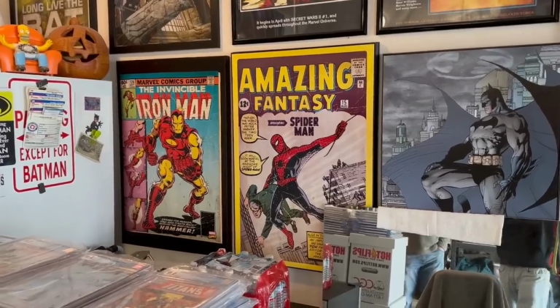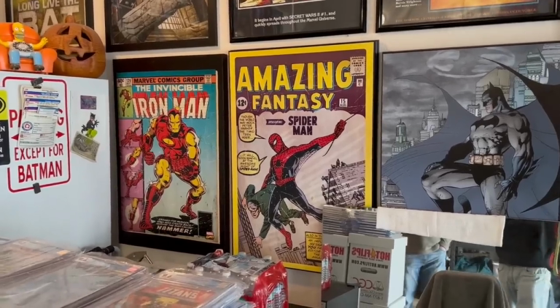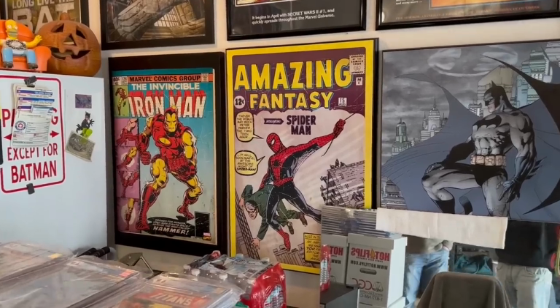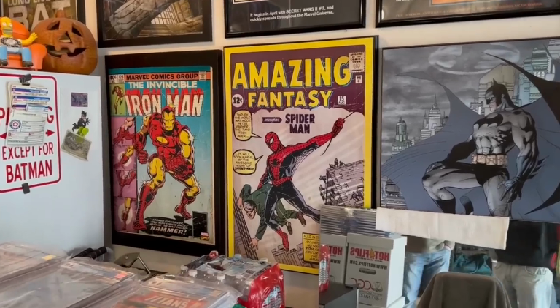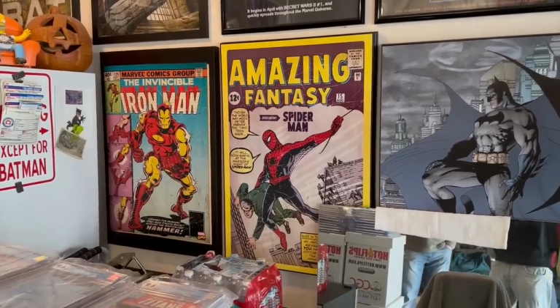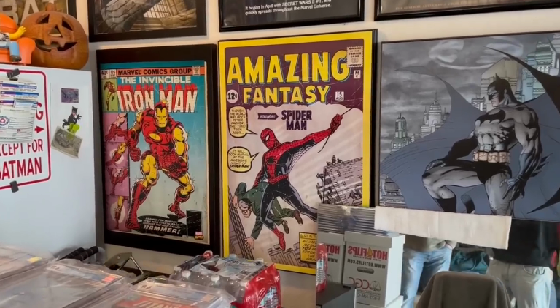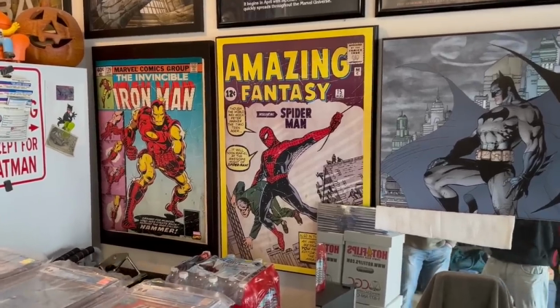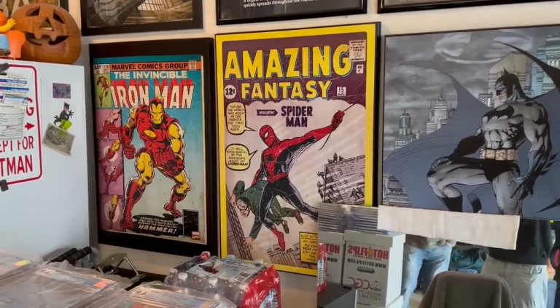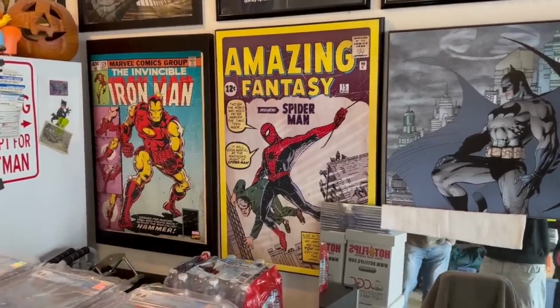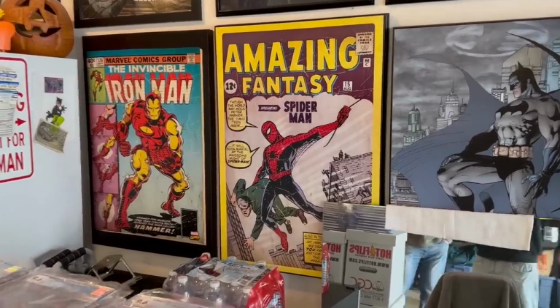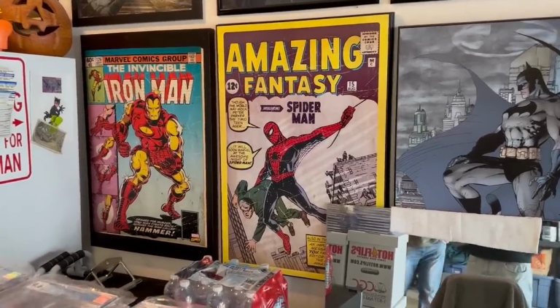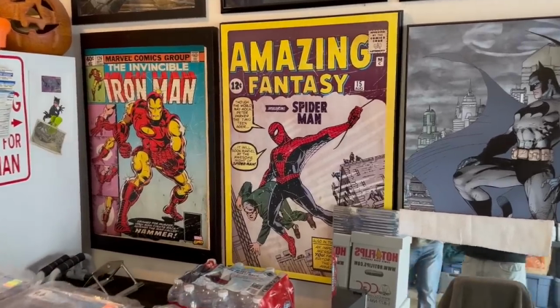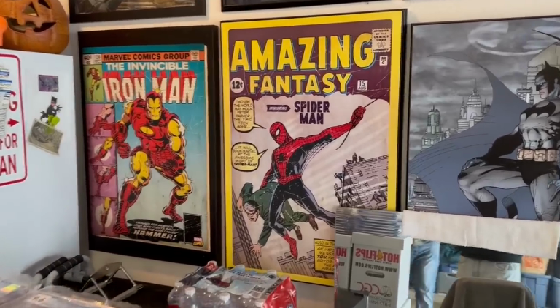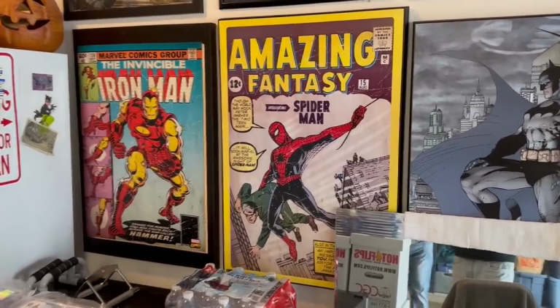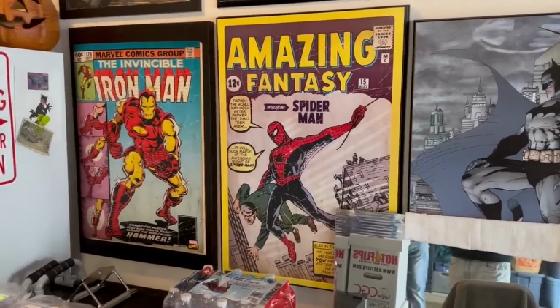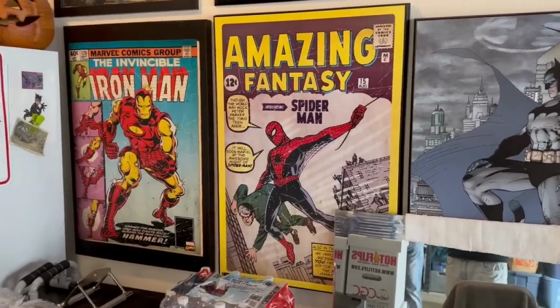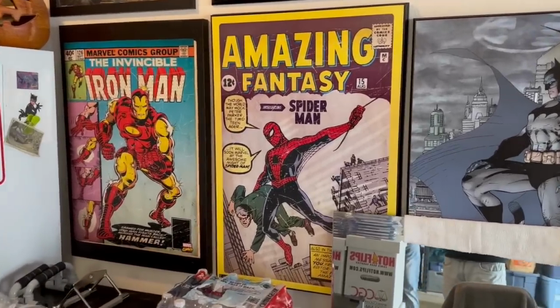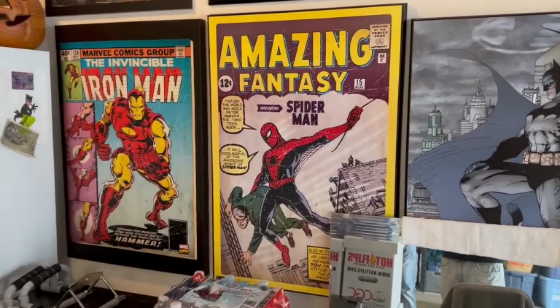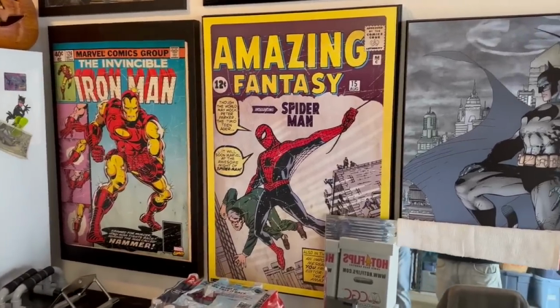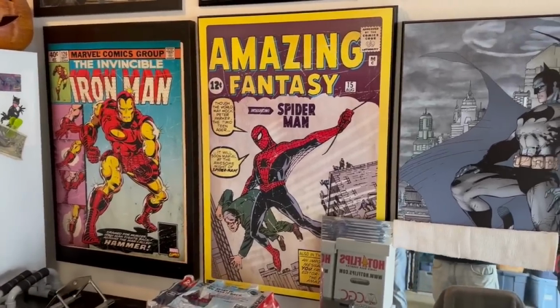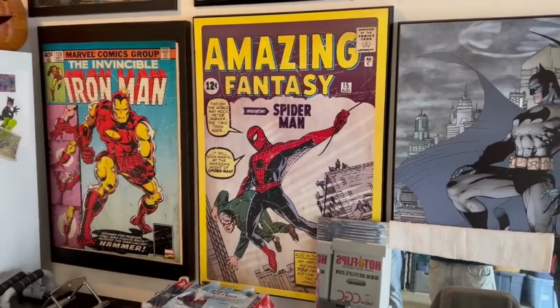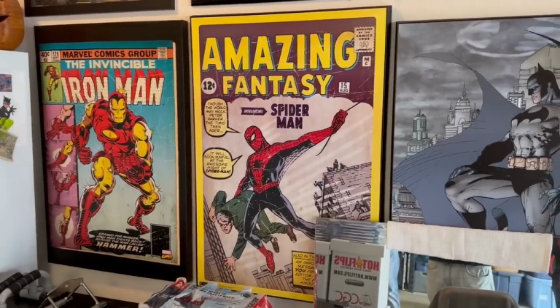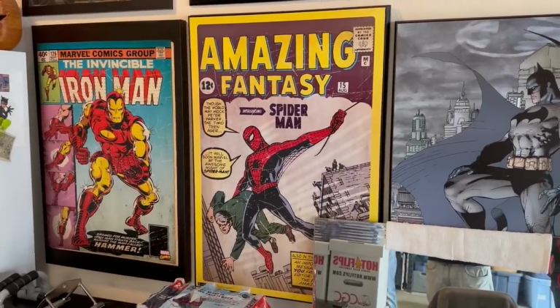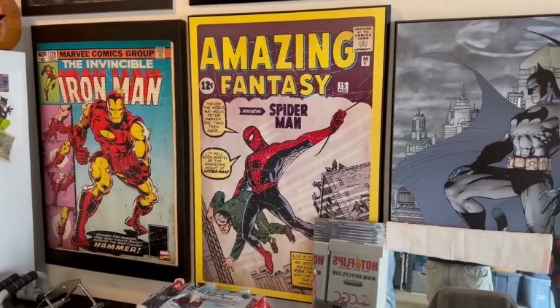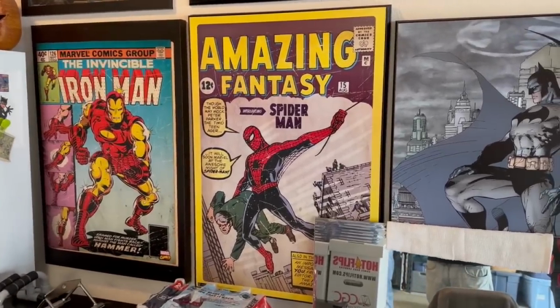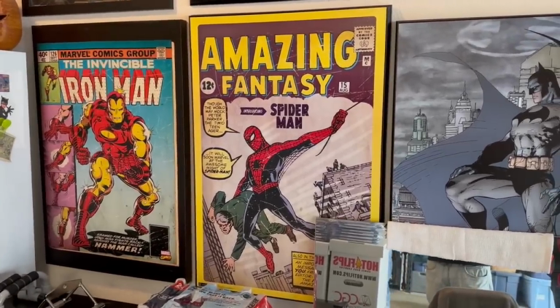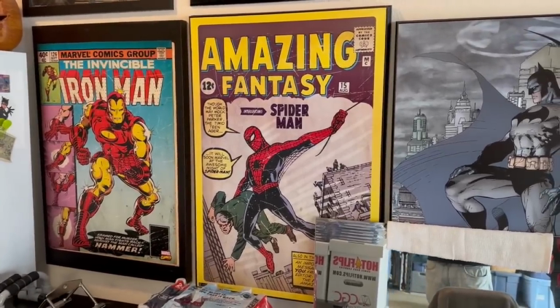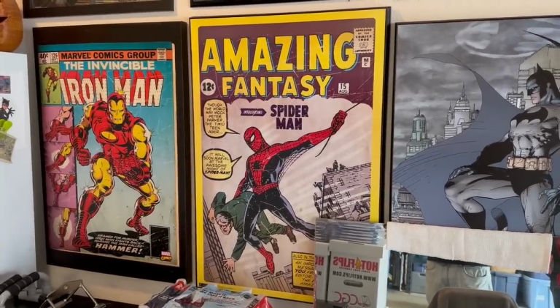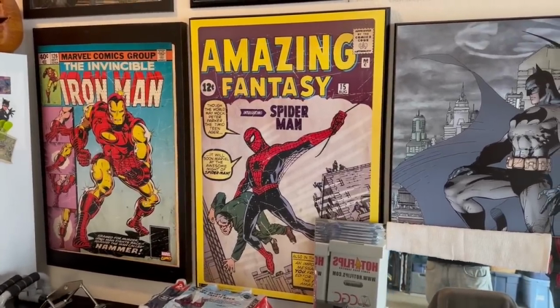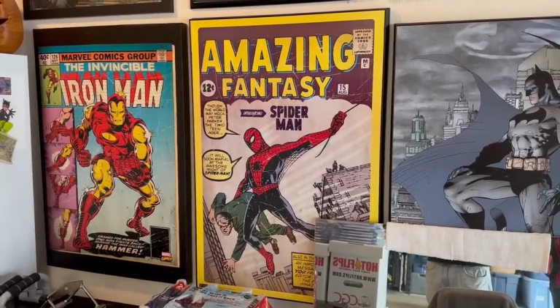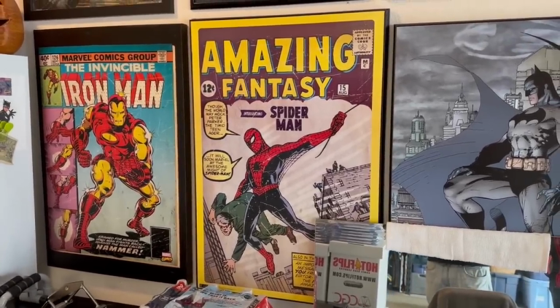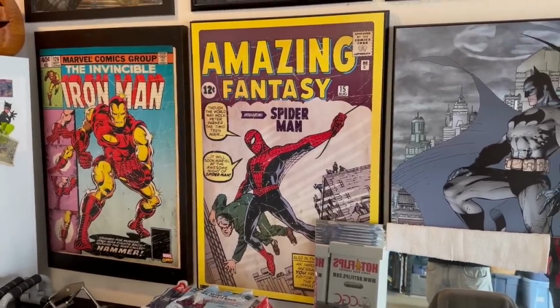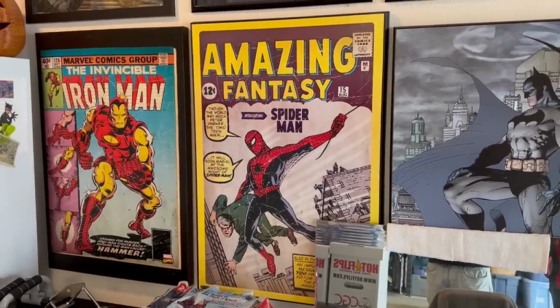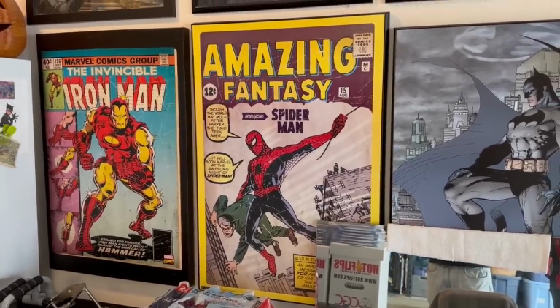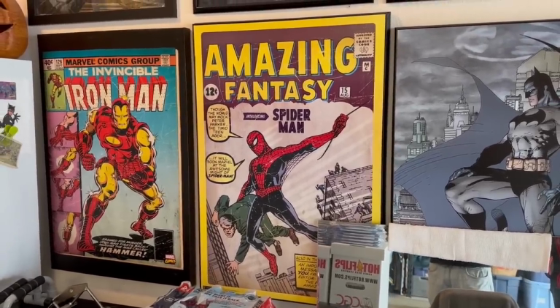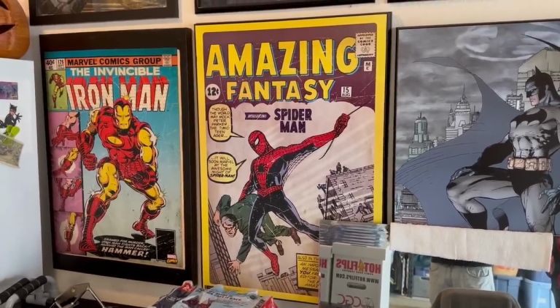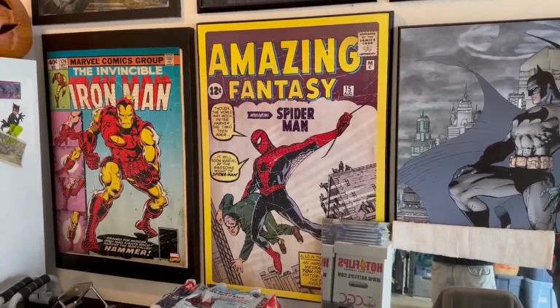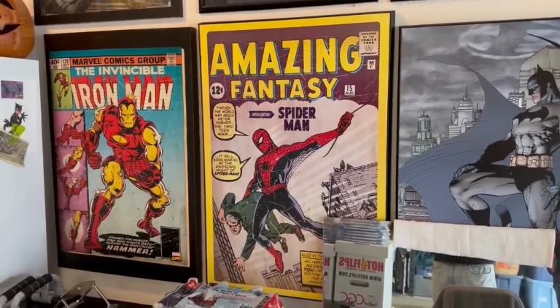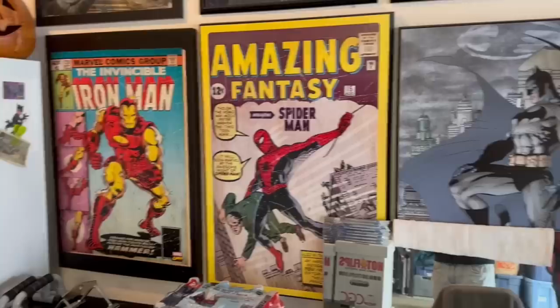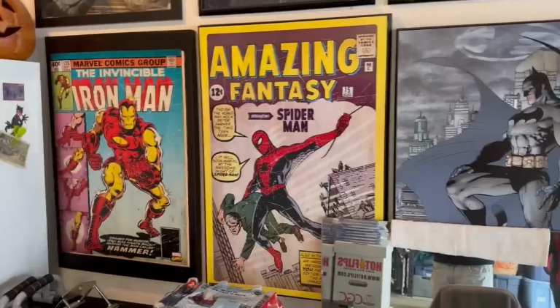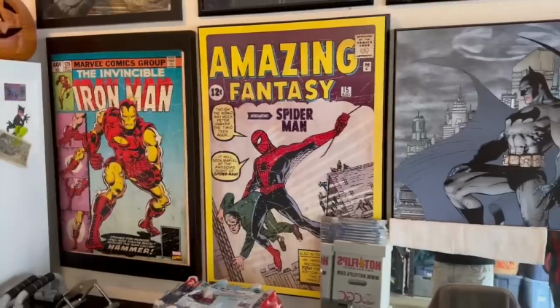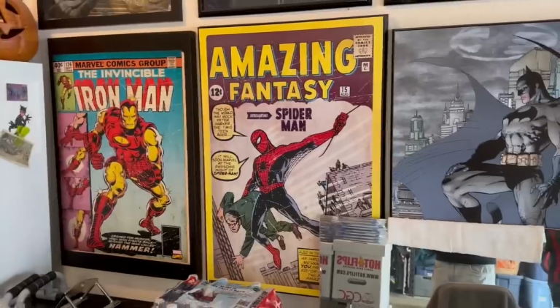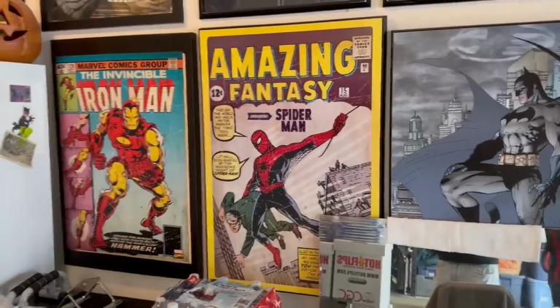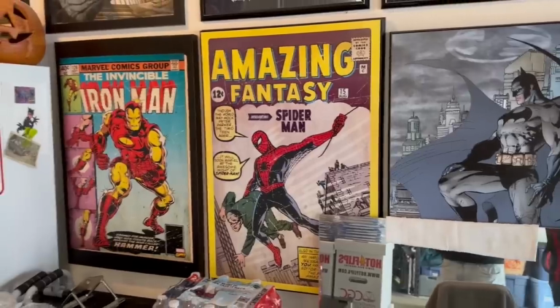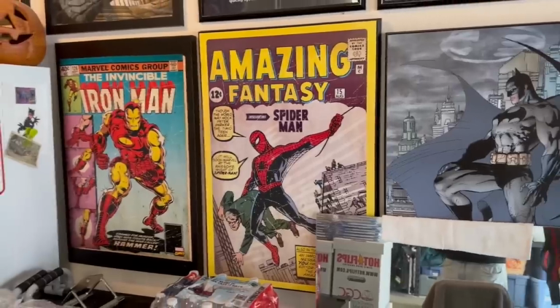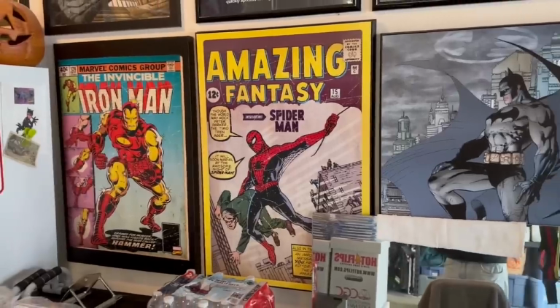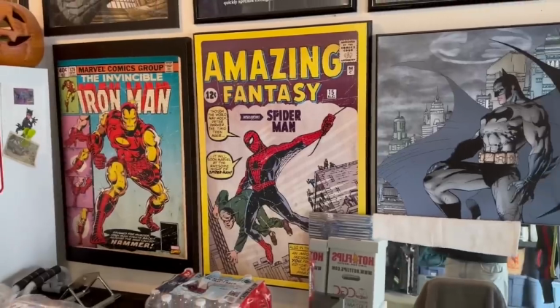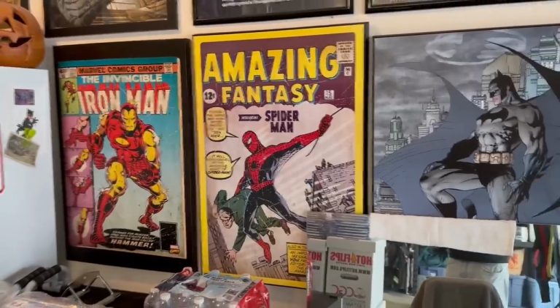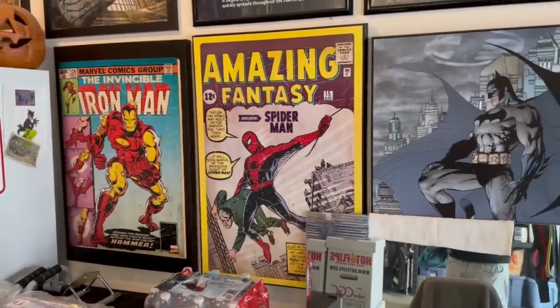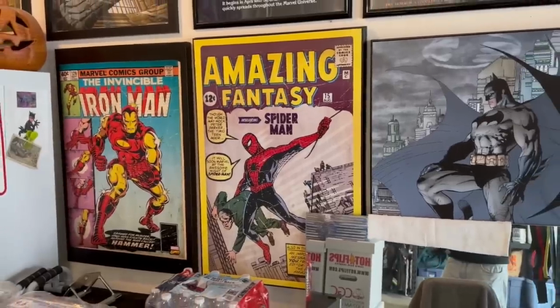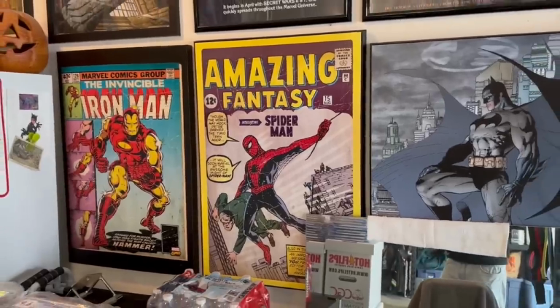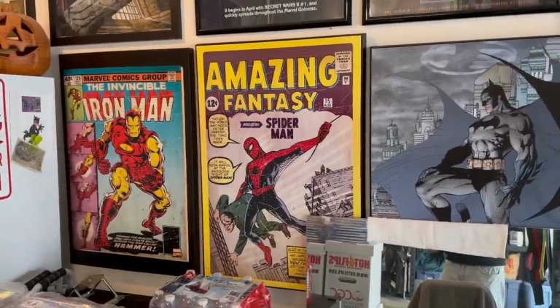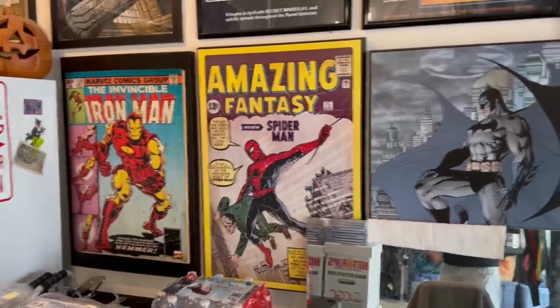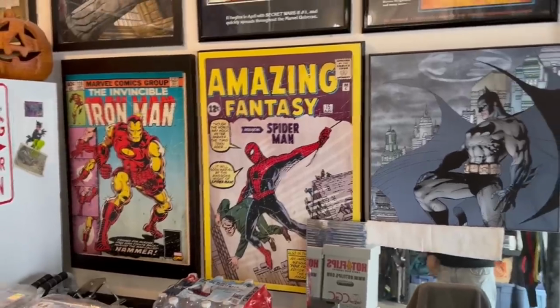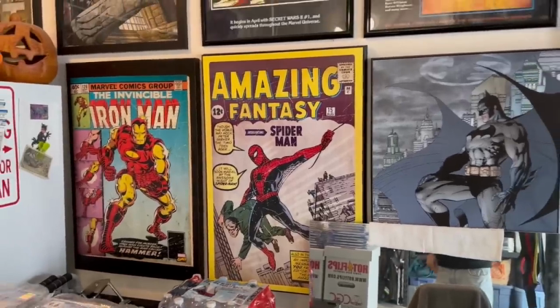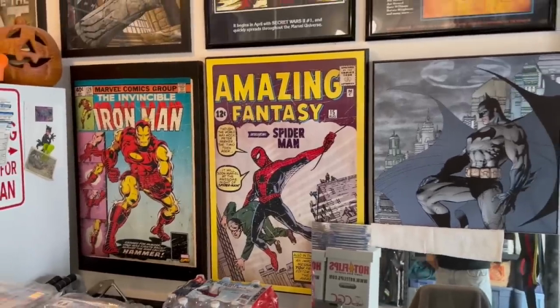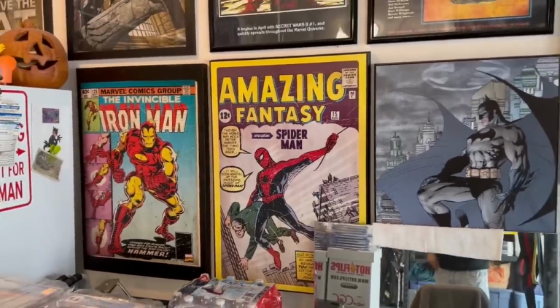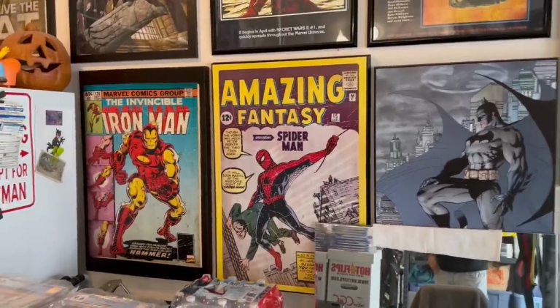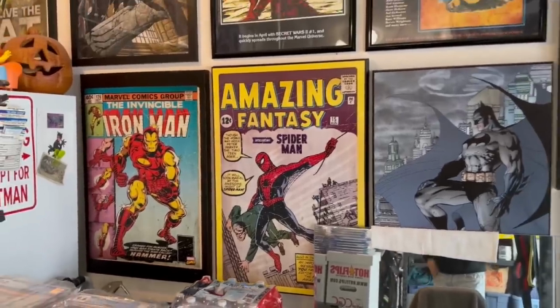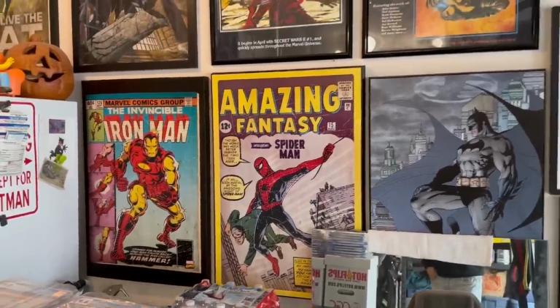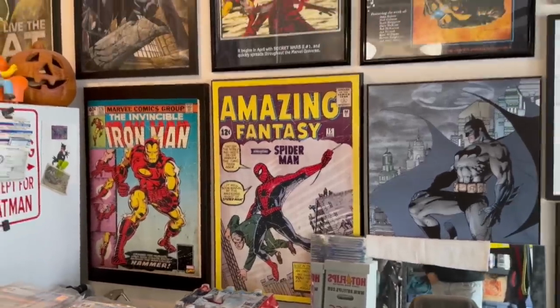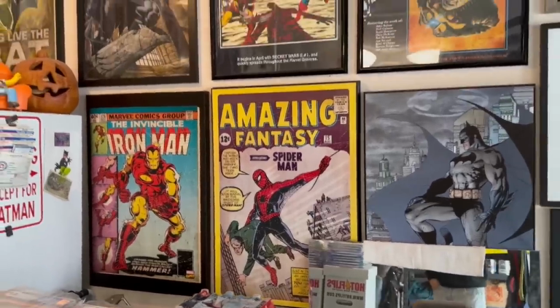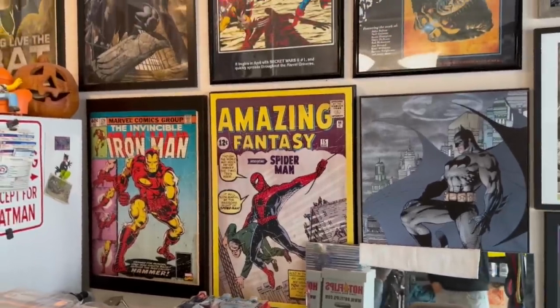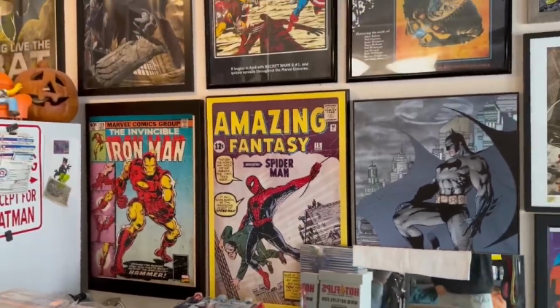Did you ever get any Amazing Fantasy 15s? Oh yeah, in the 80s. You hear the anguish in his voice, guys.